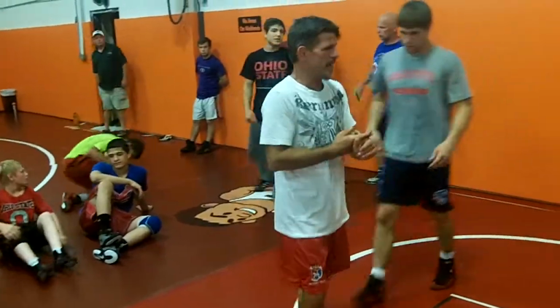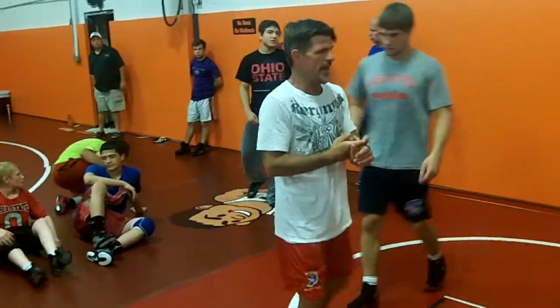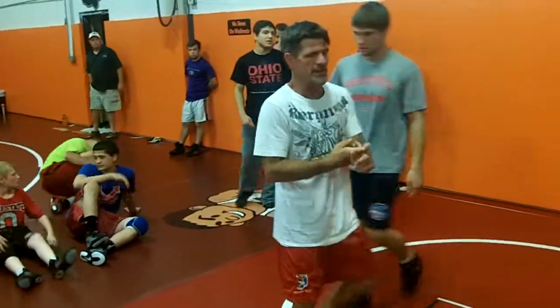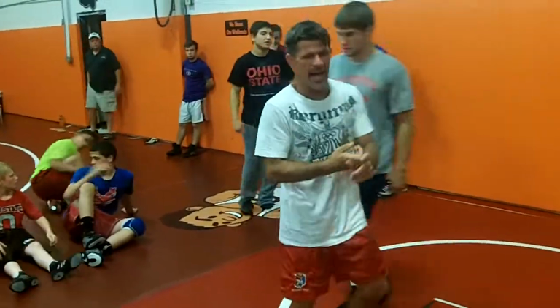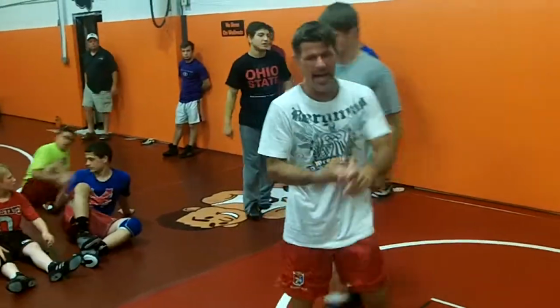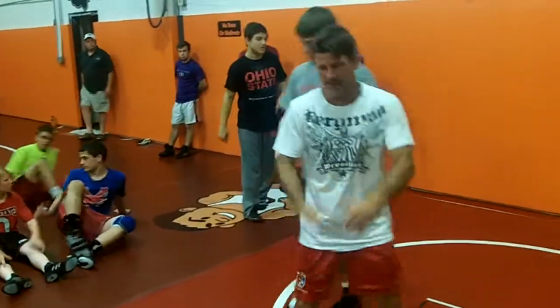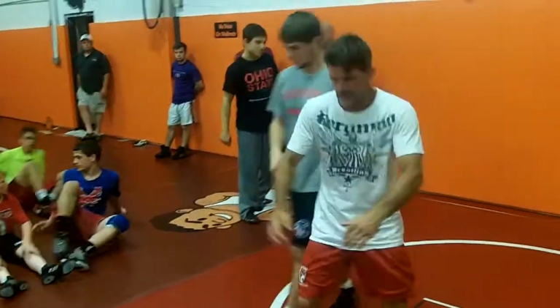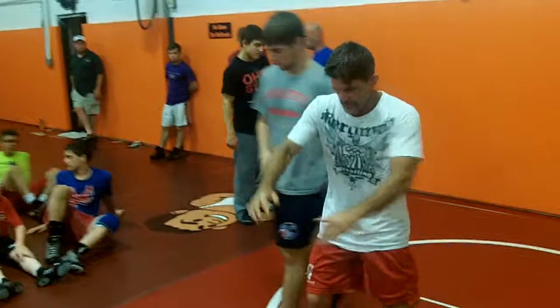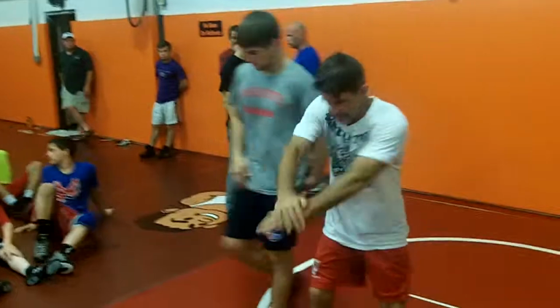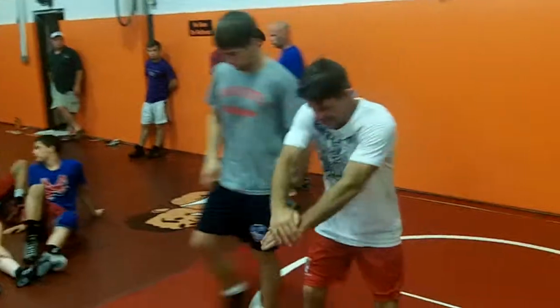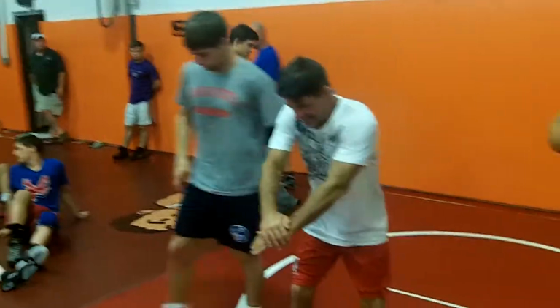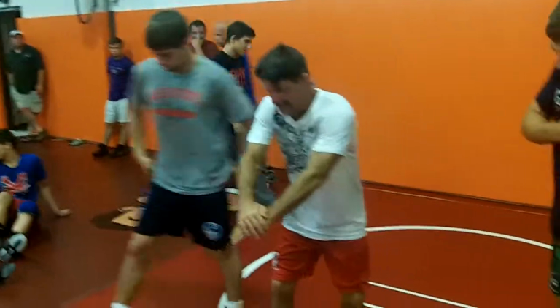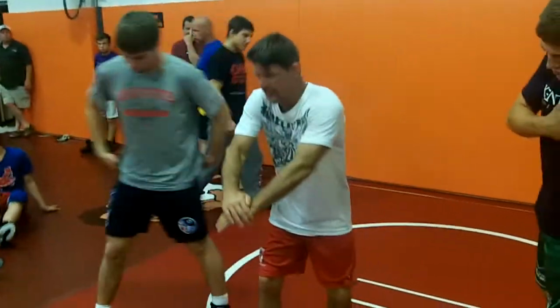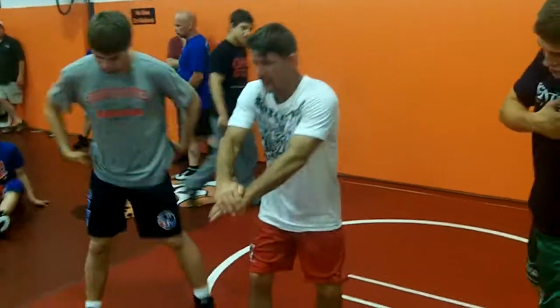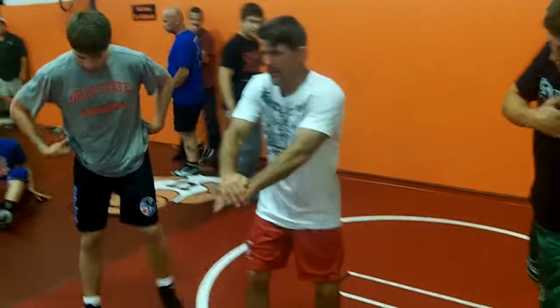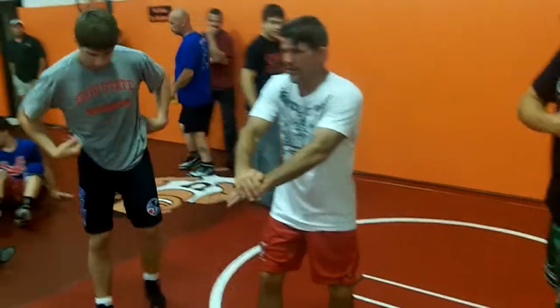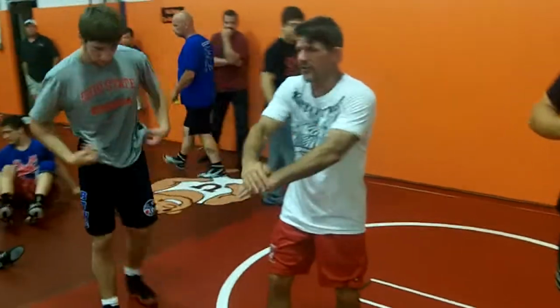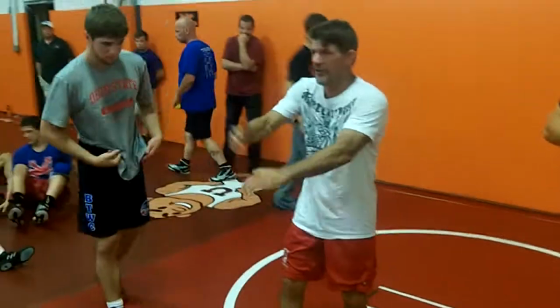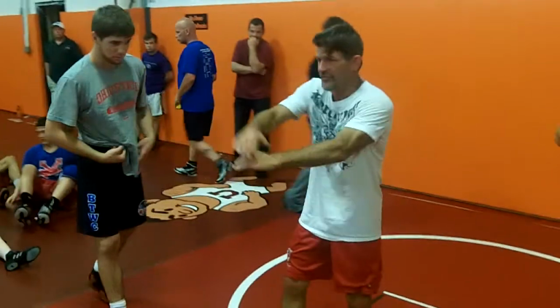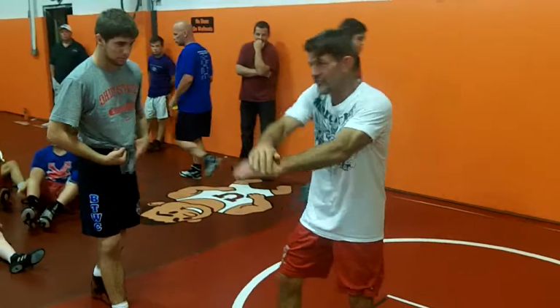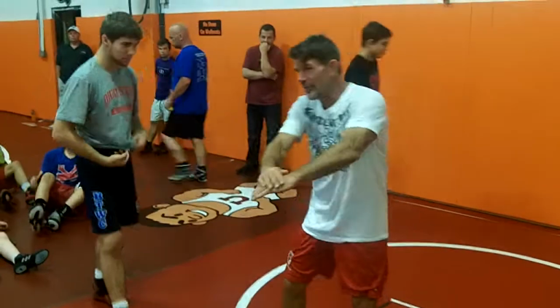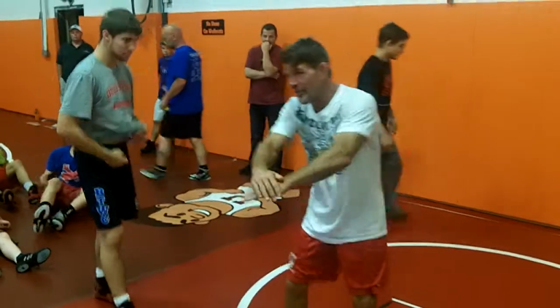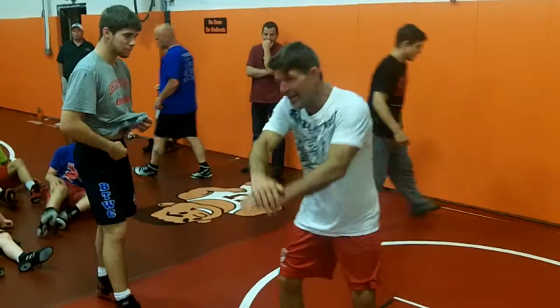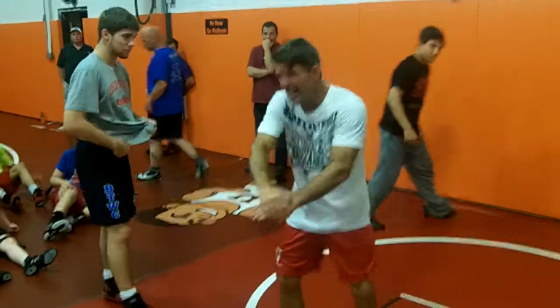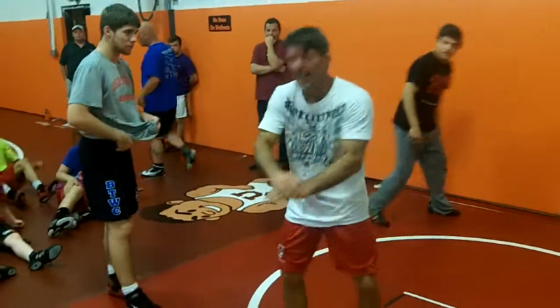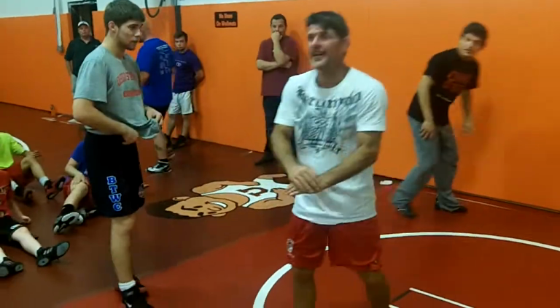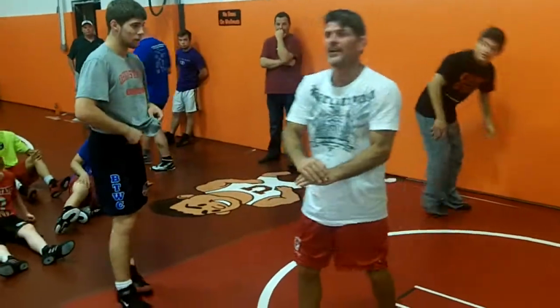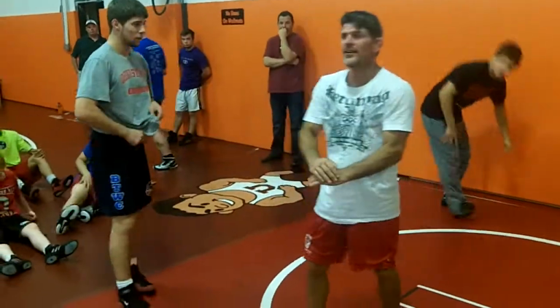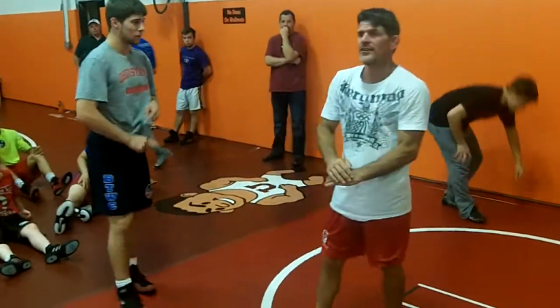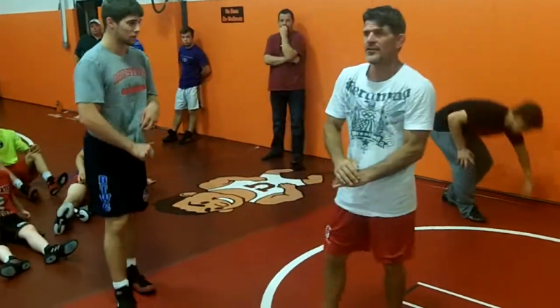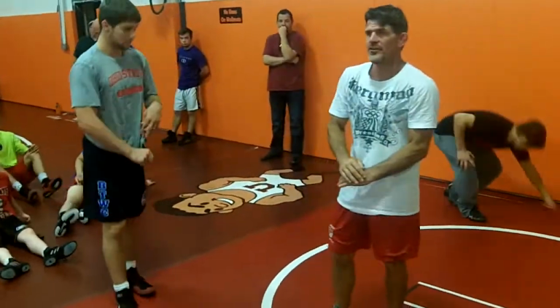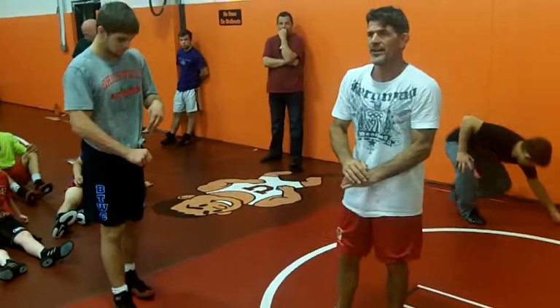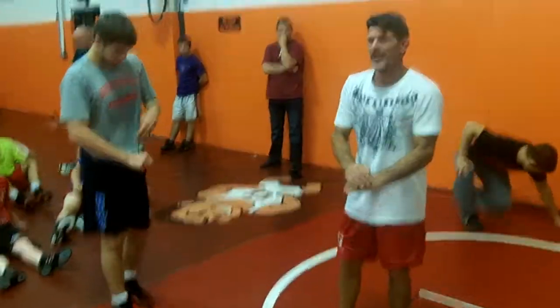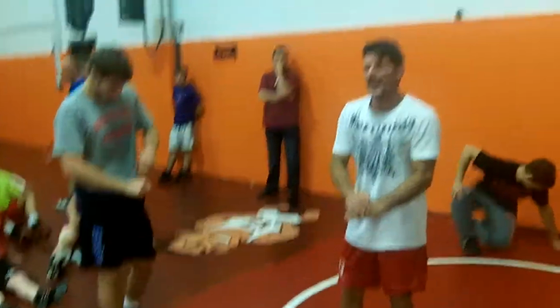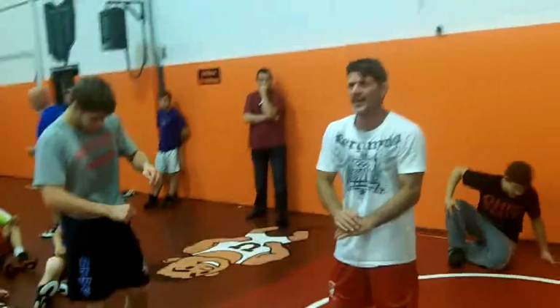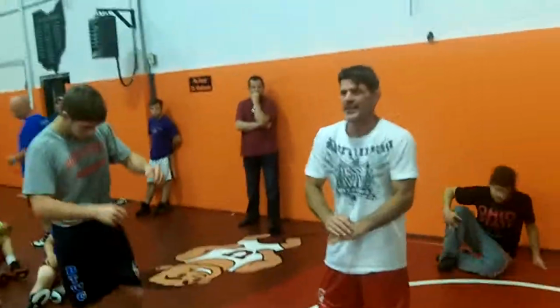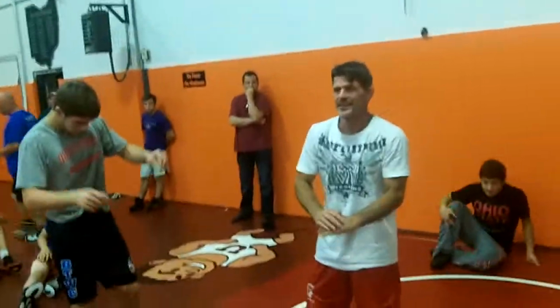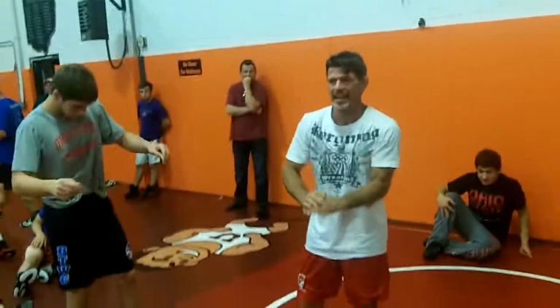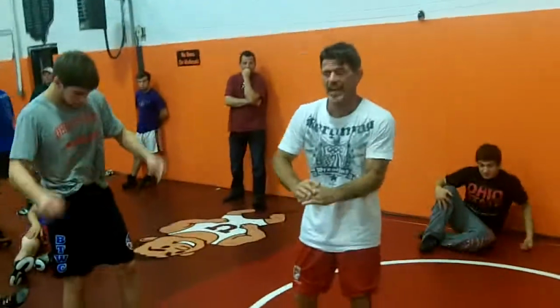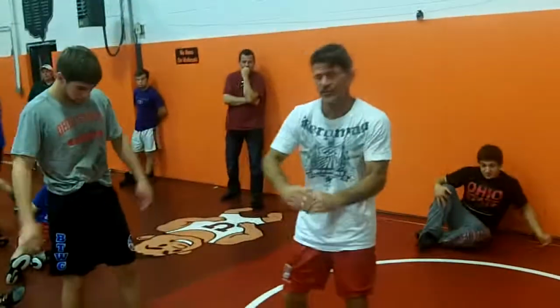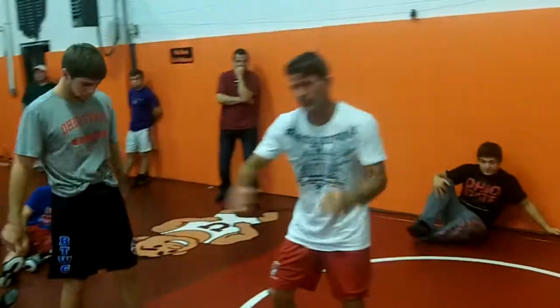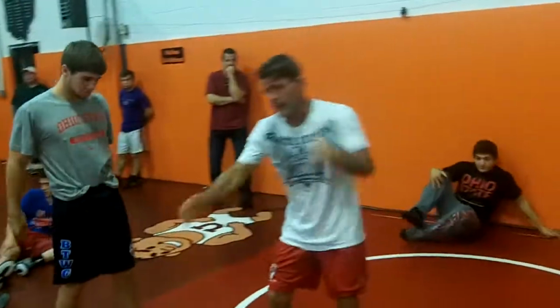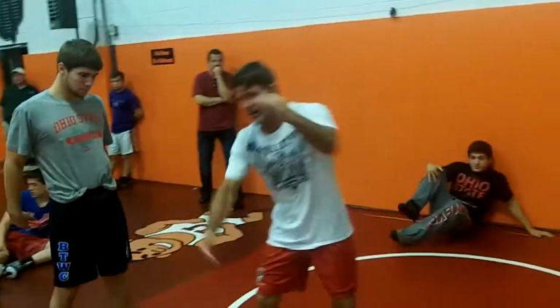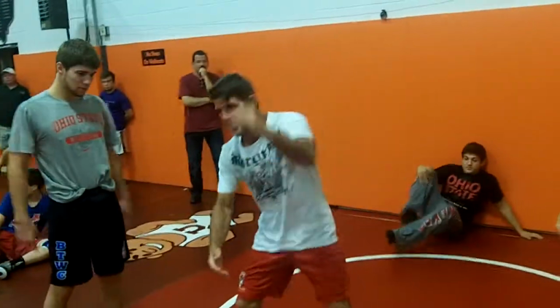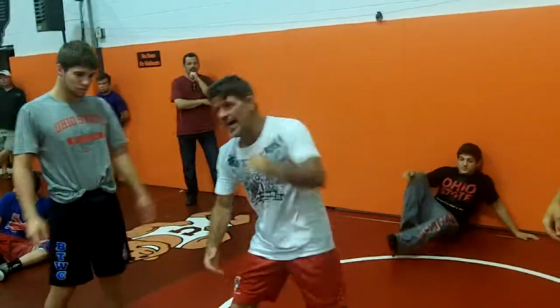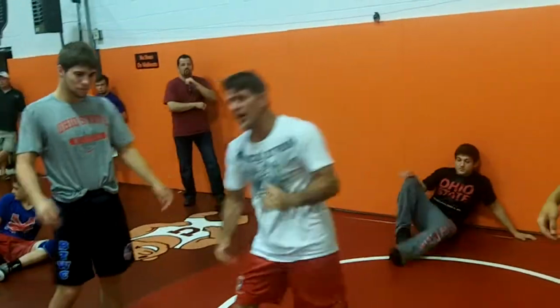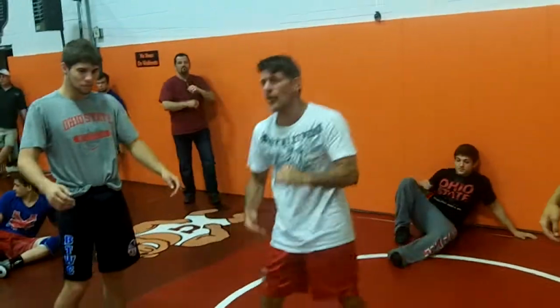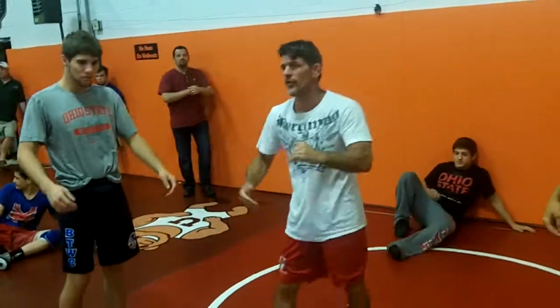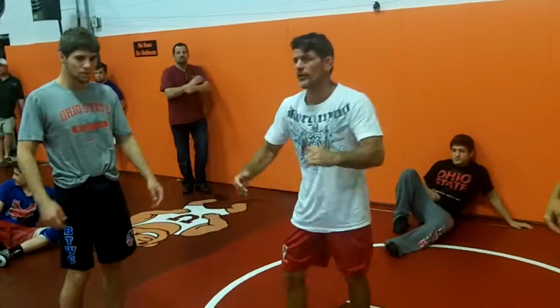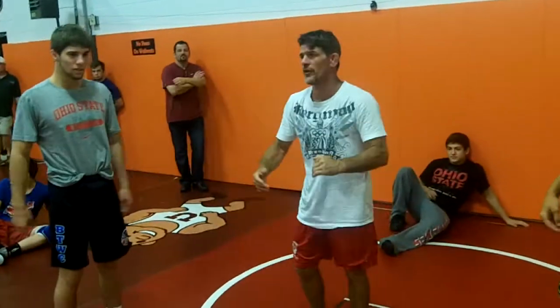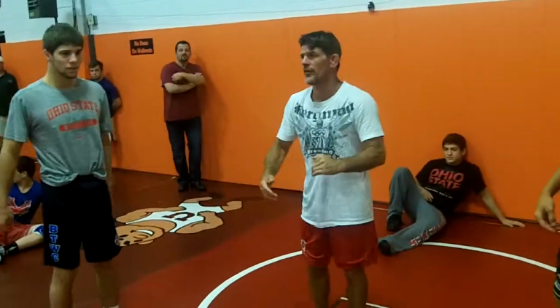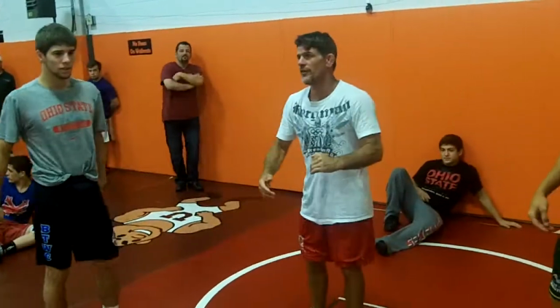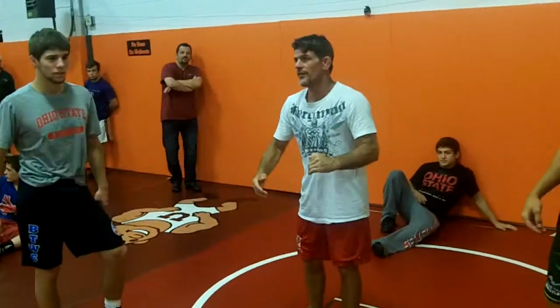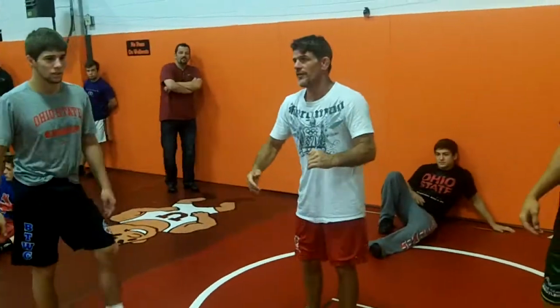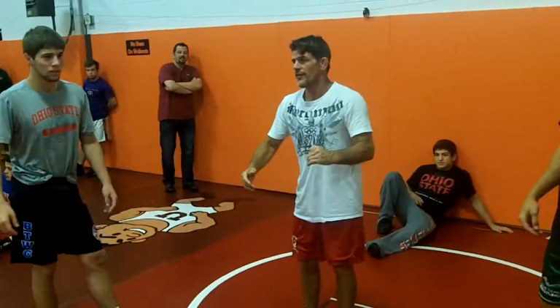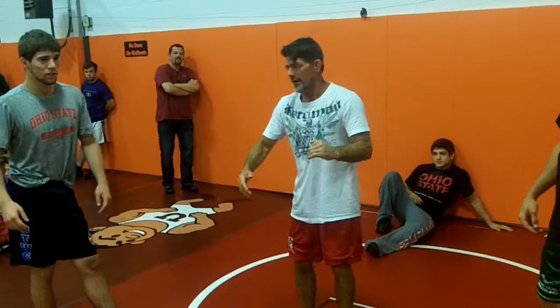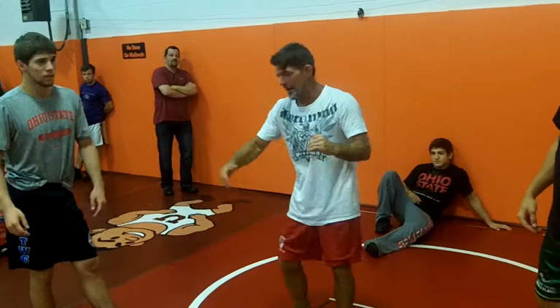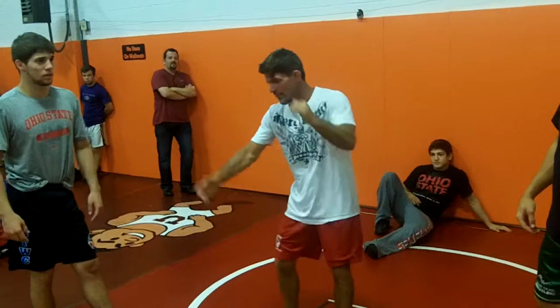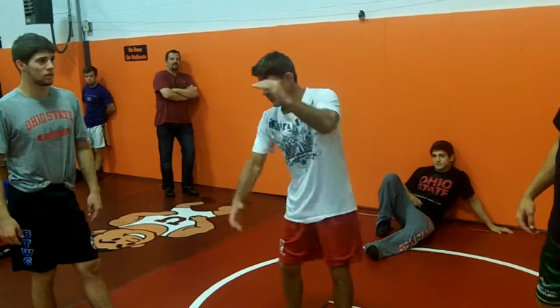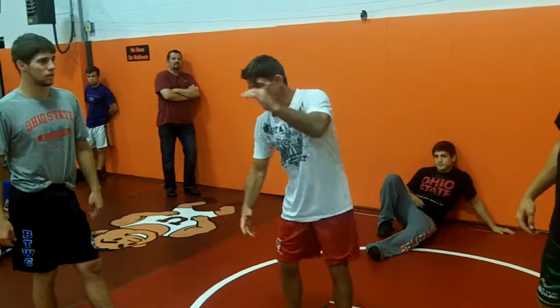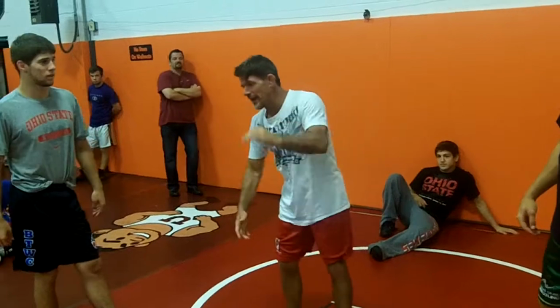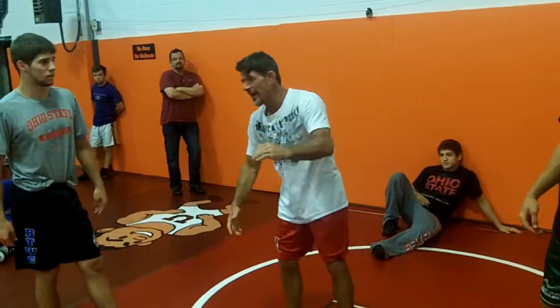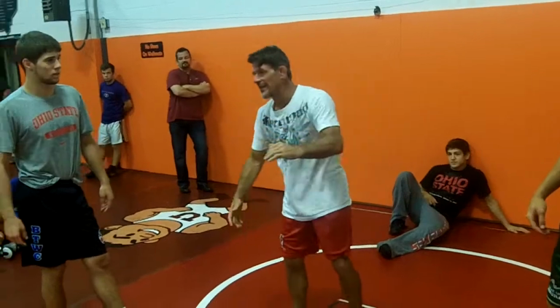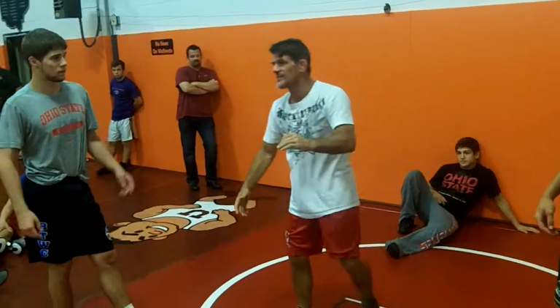Now you got attacks from under, single leg, attacks from running the guy over, with your picks.